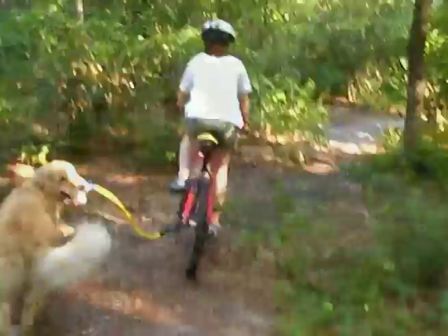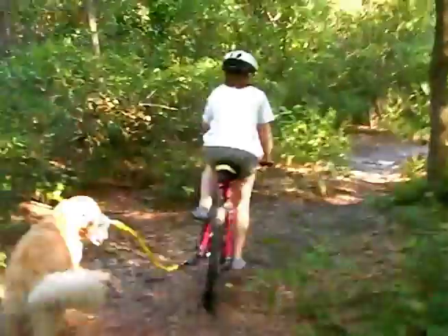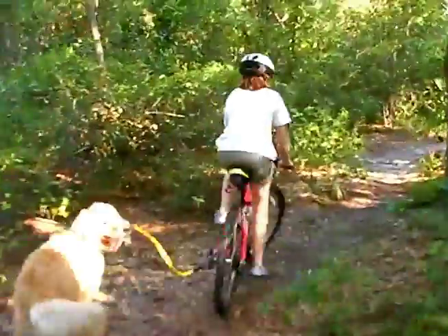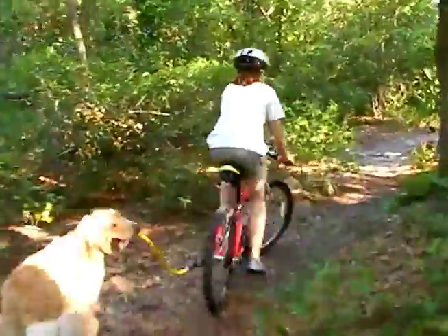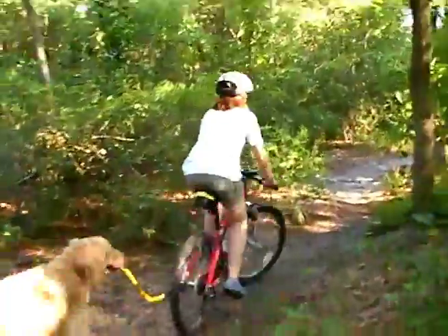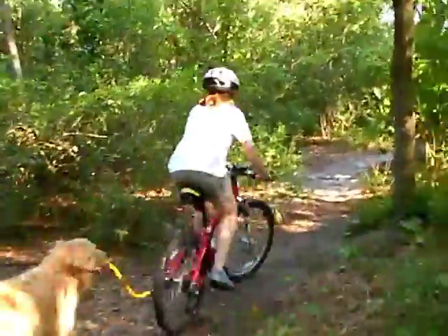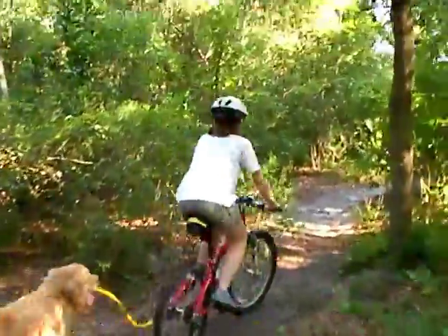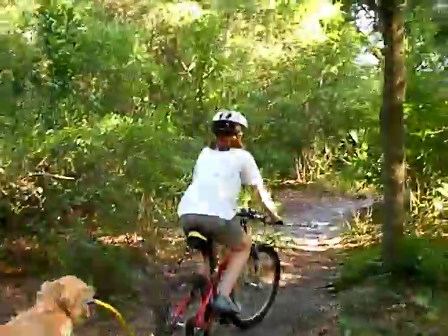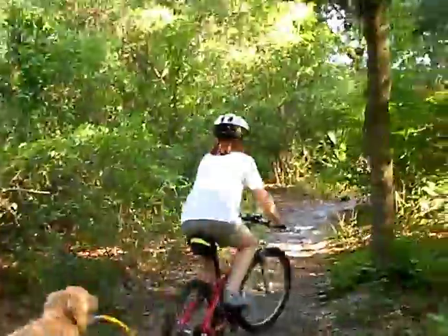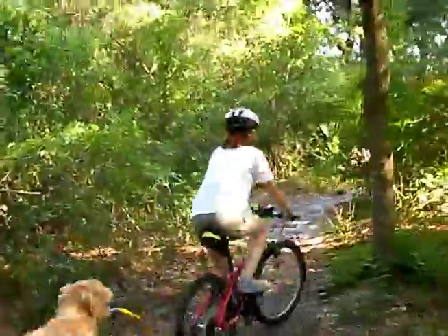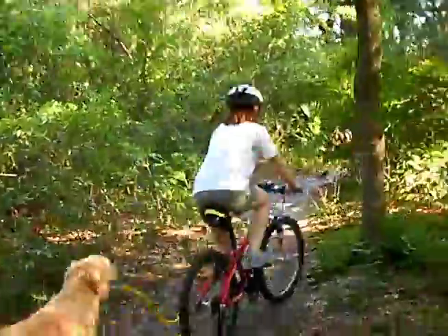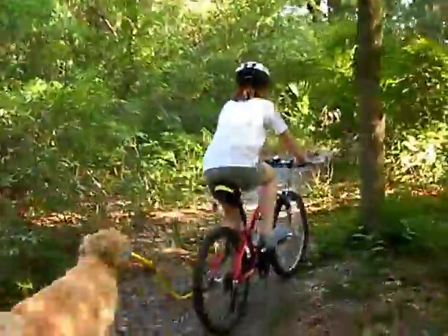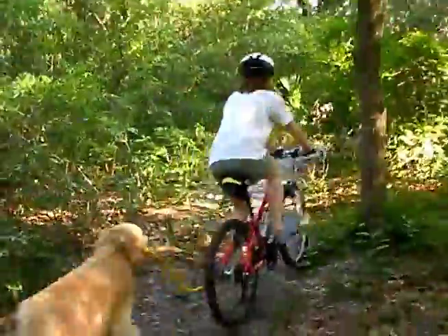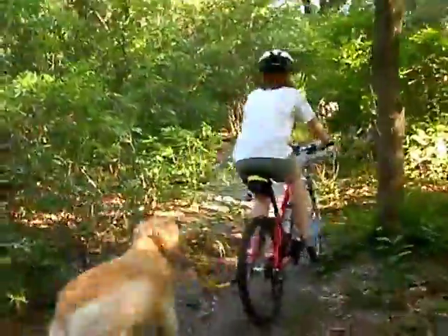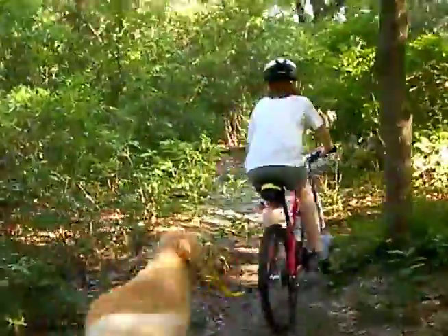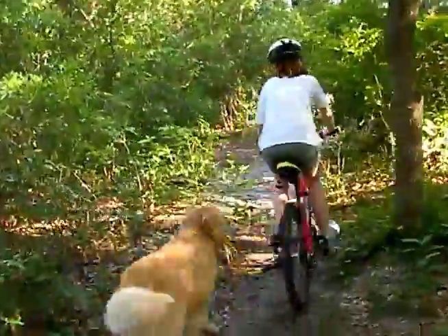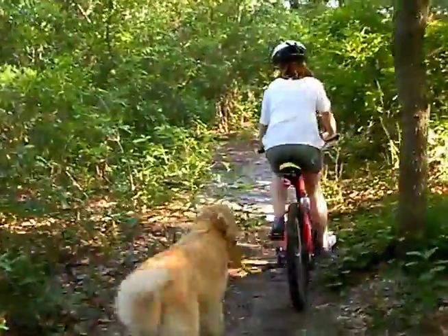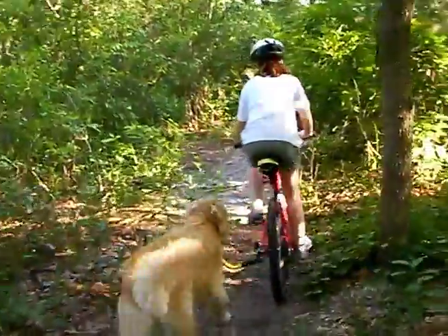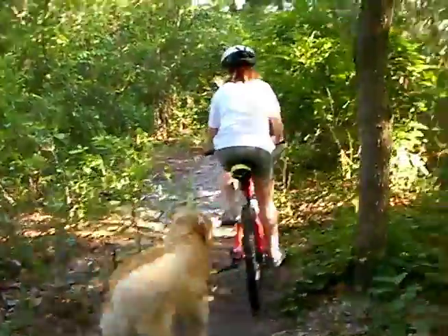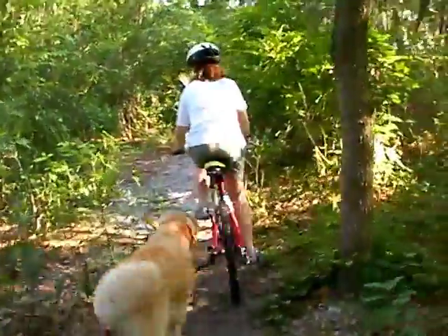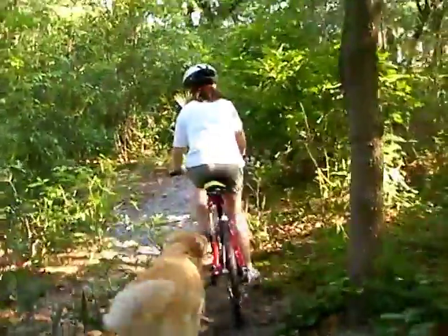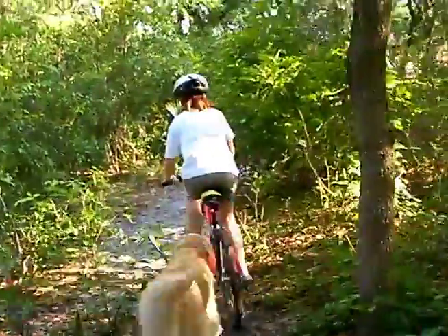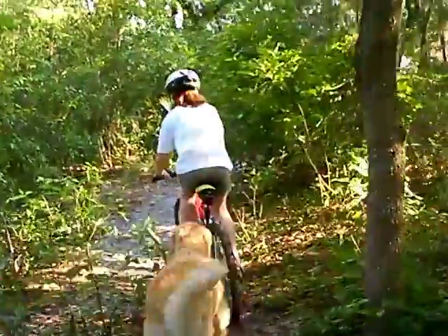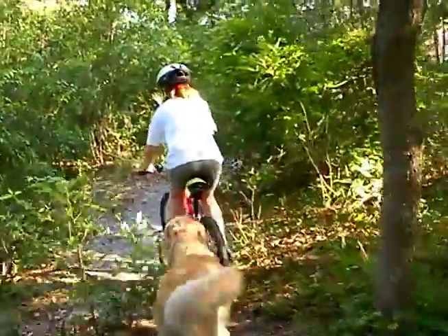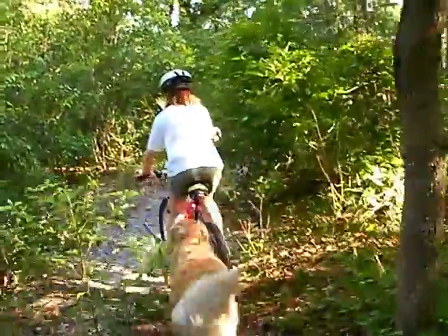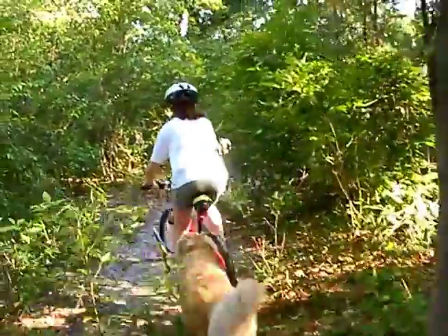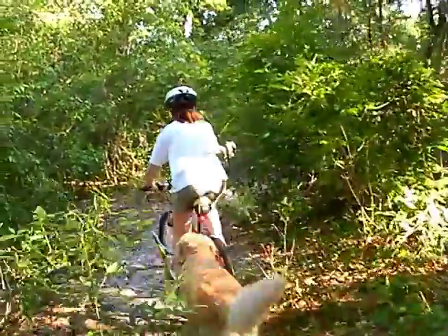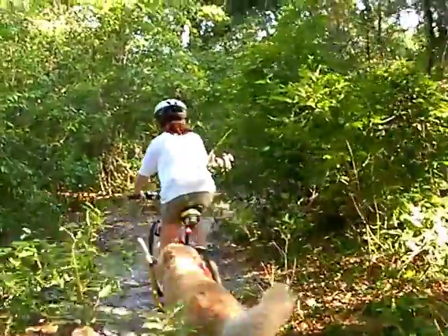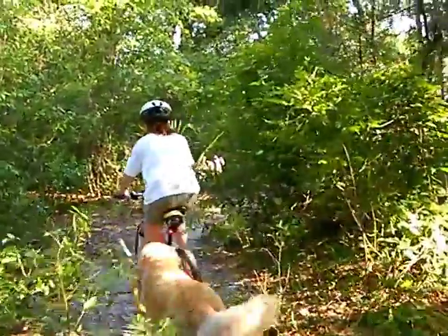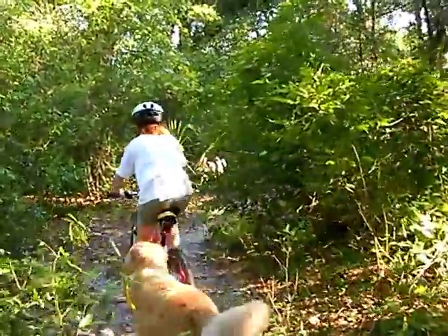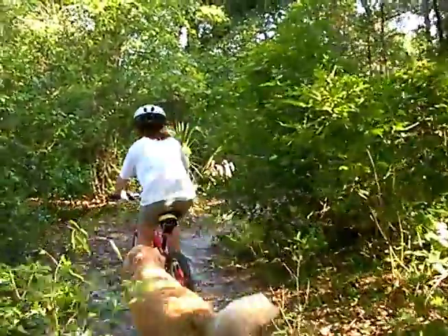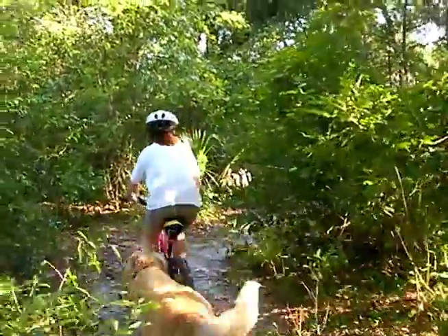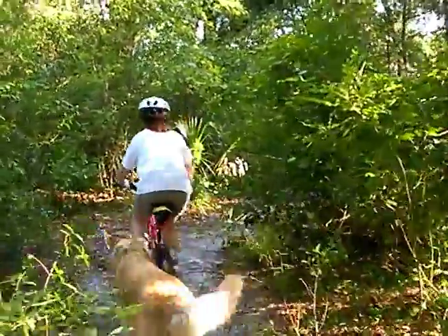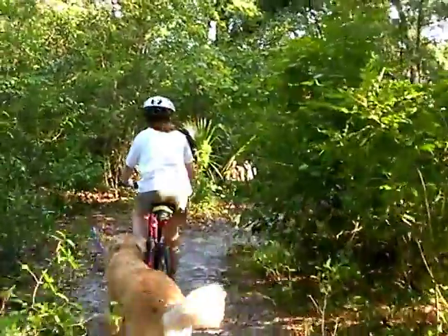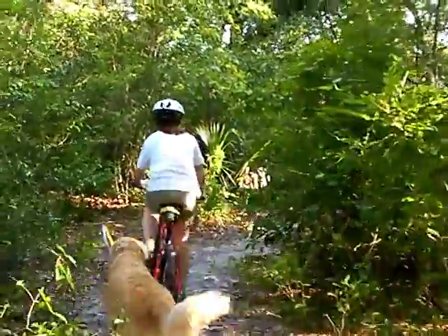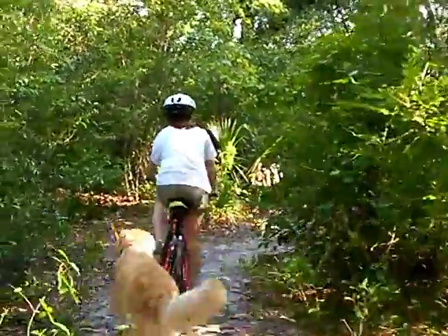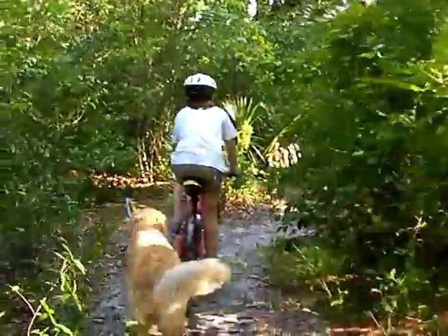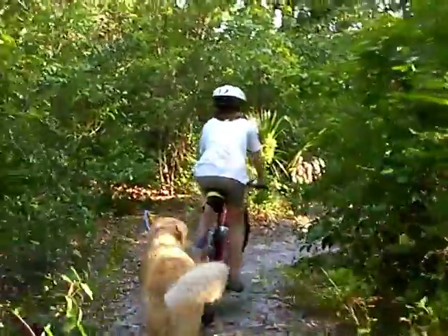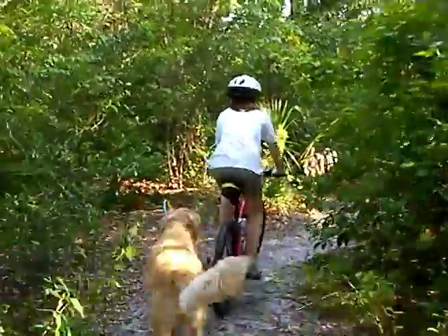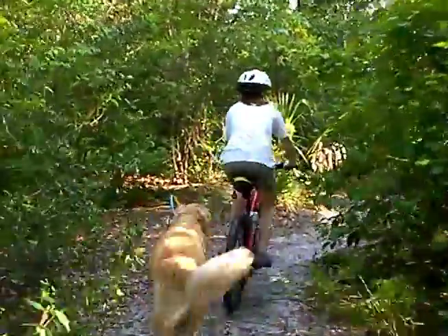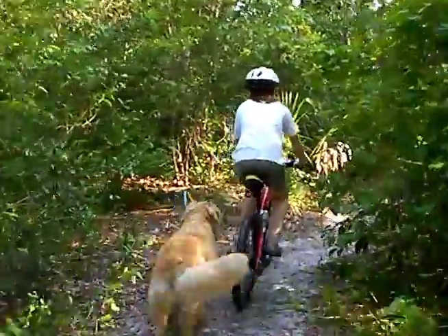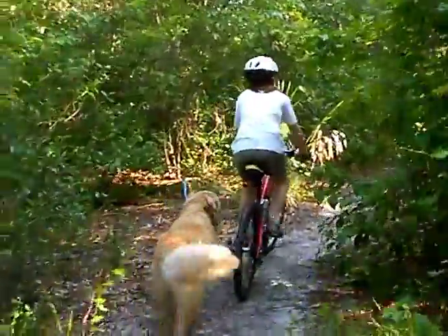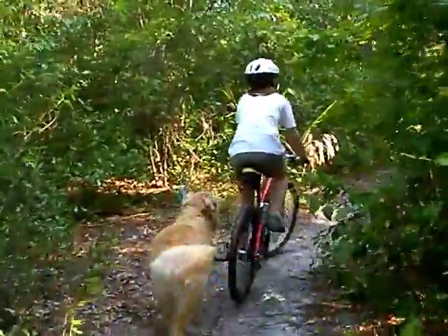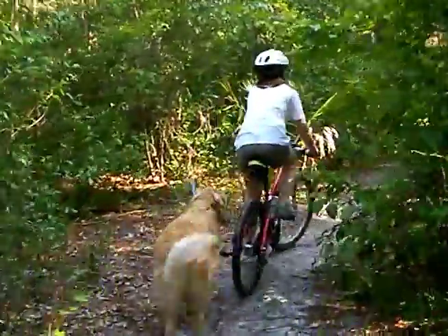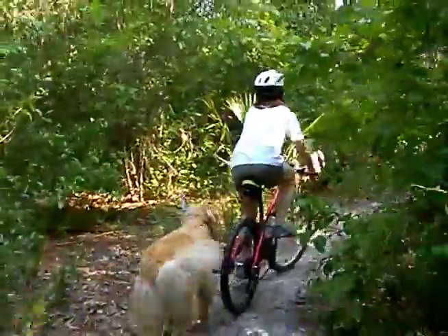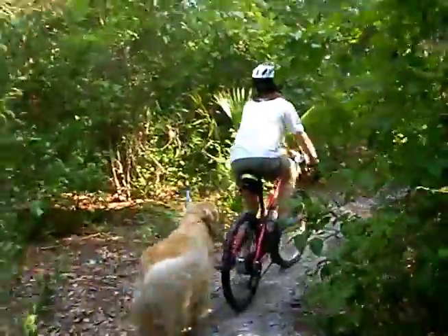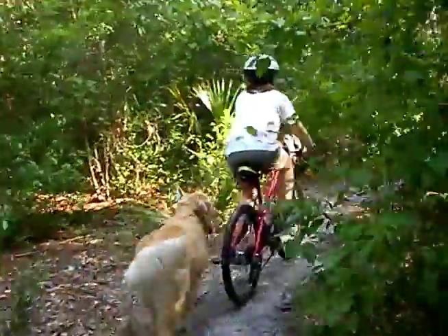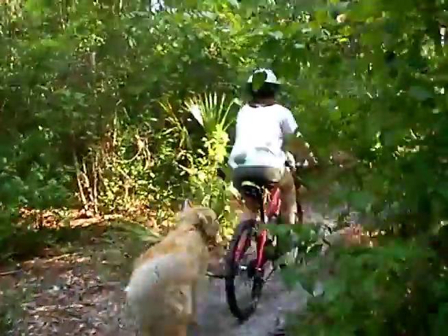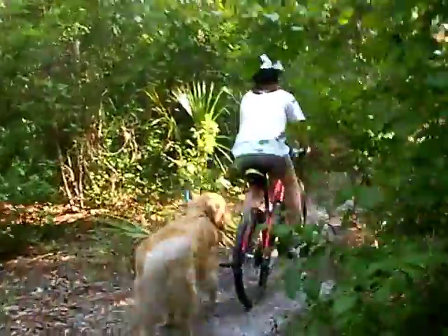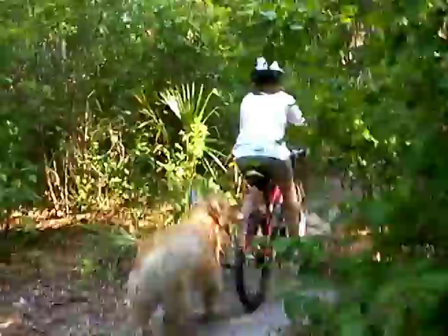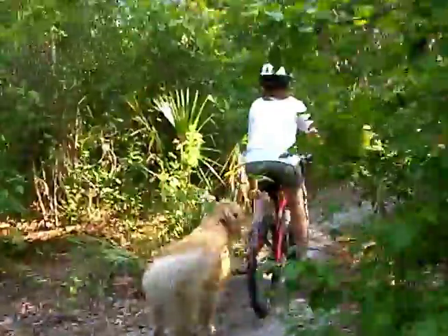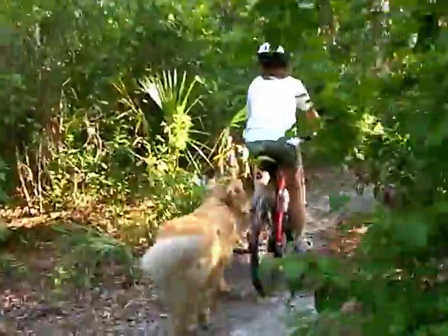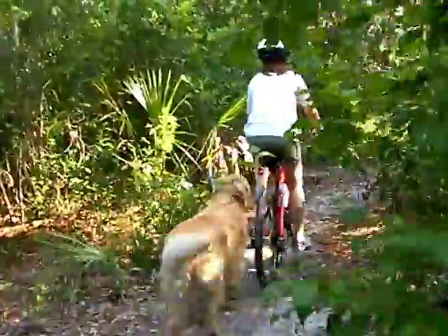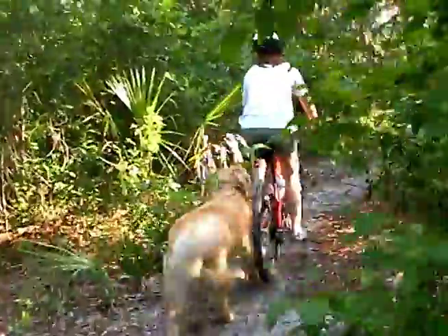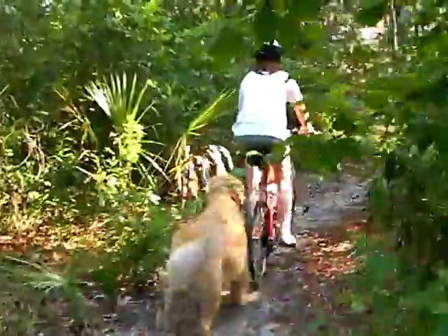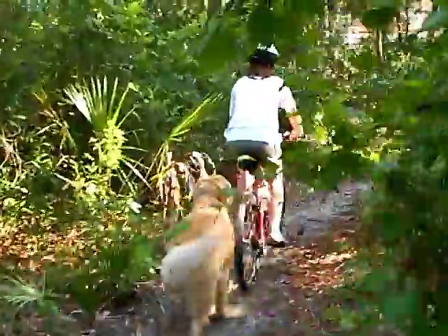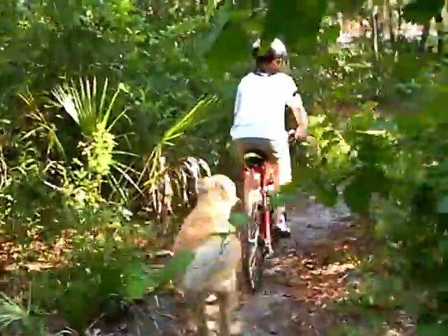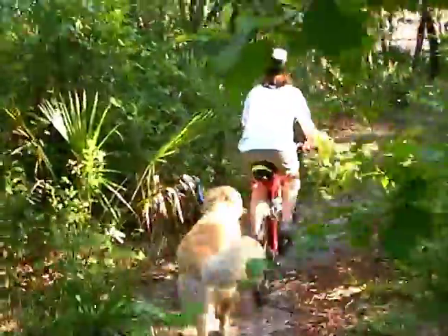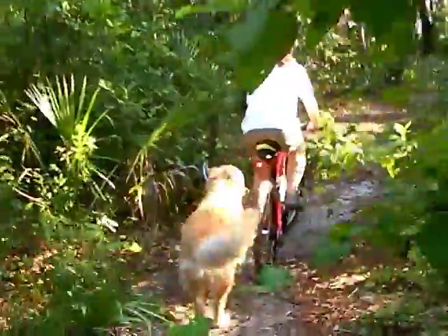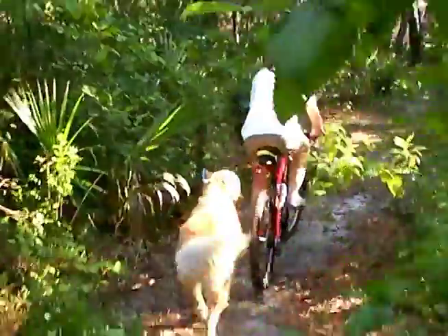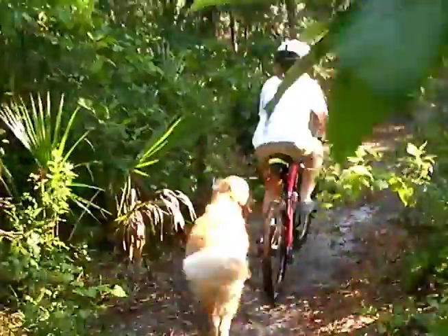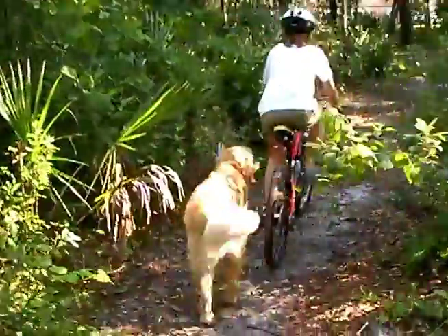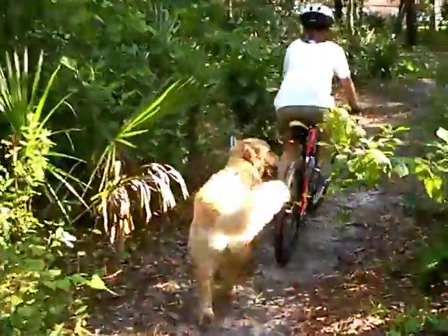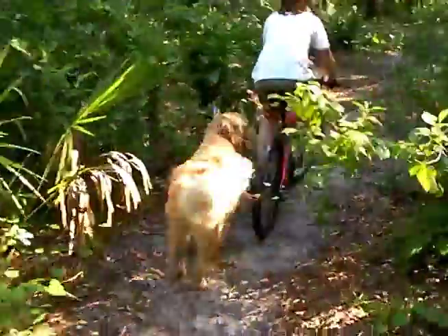When the trail narrows, the dog is free to safely duck behind the bicycle to avoid obstacles, as you can see on this trail.